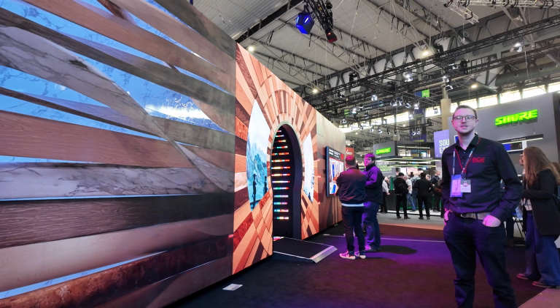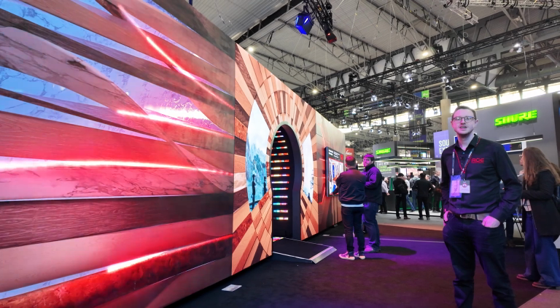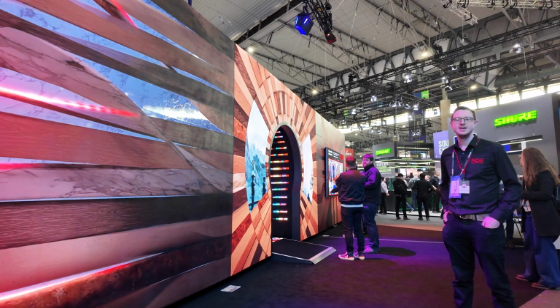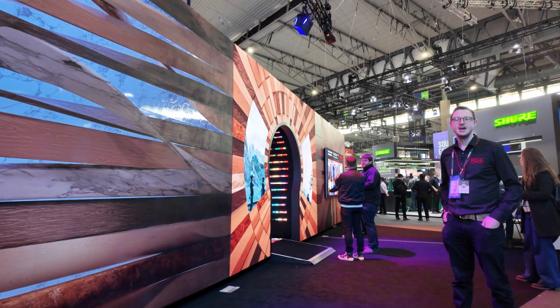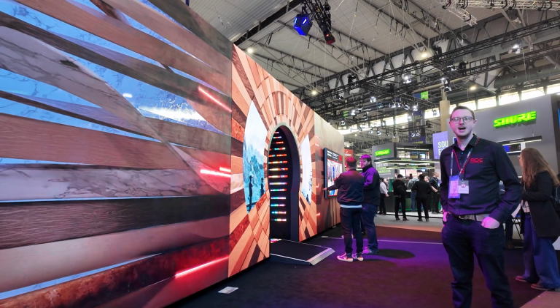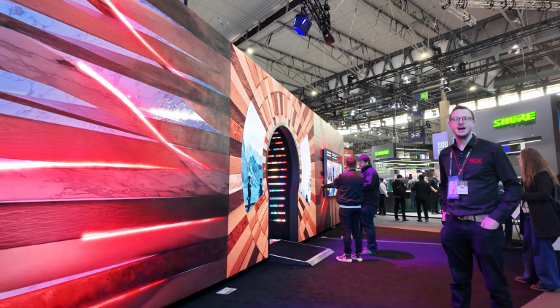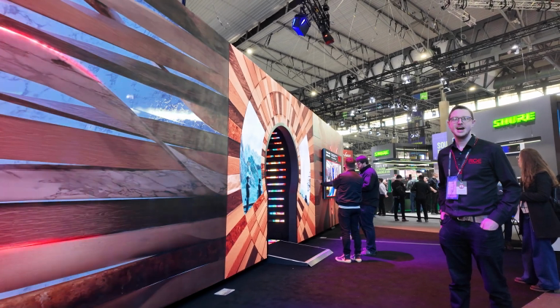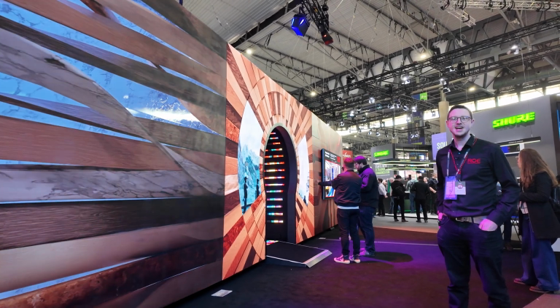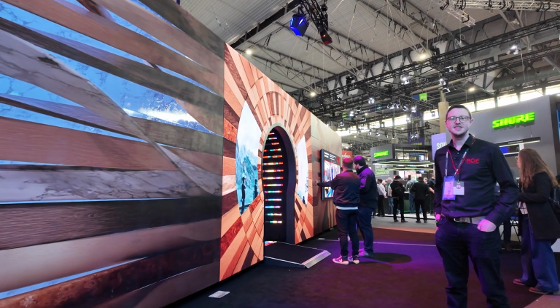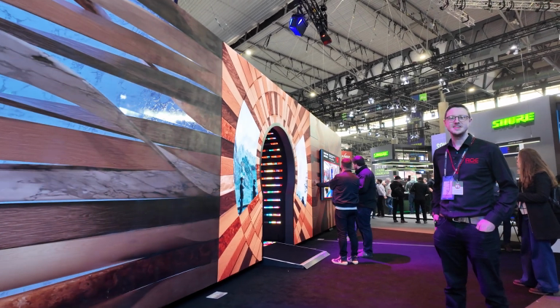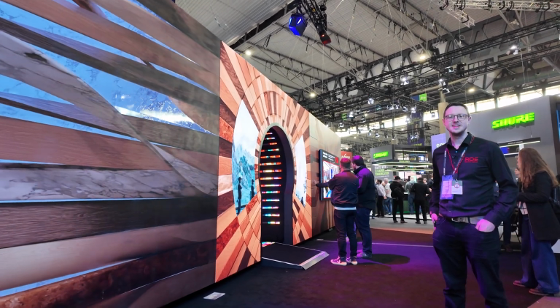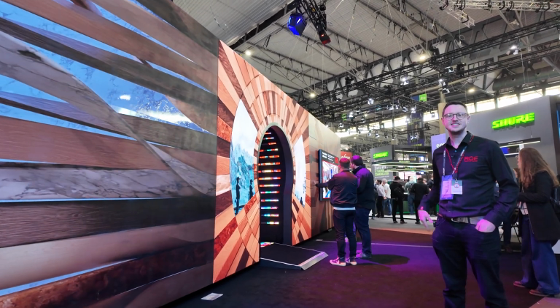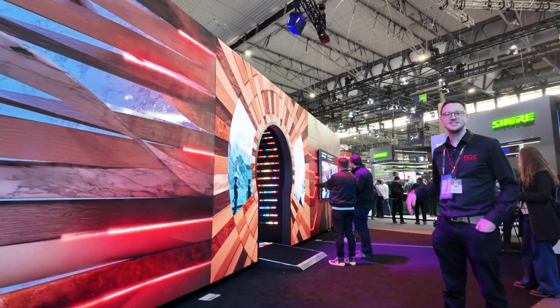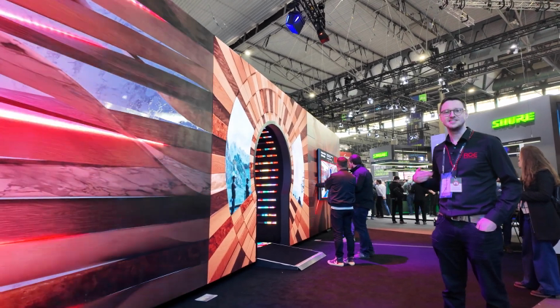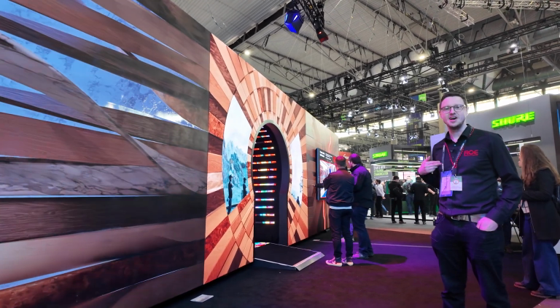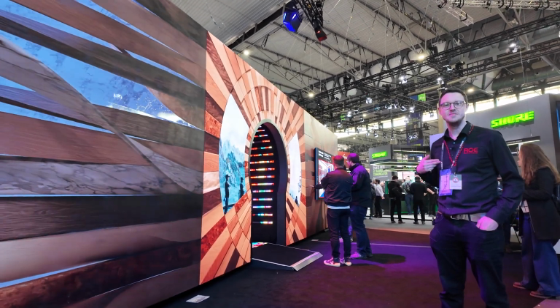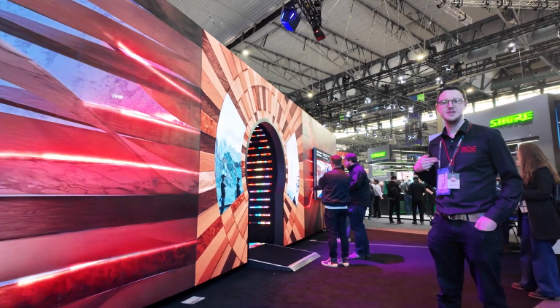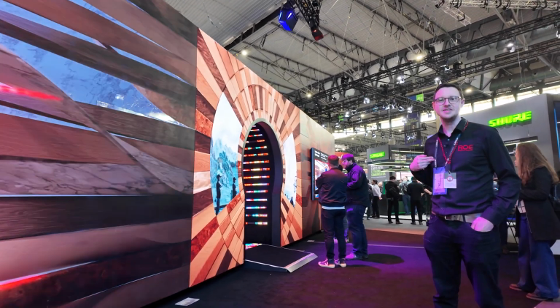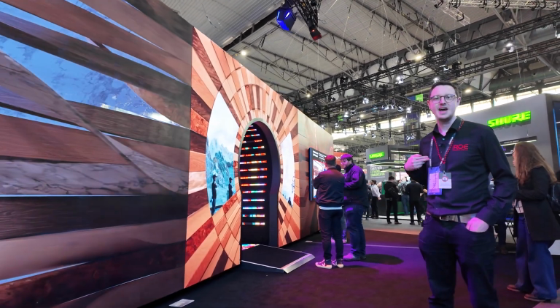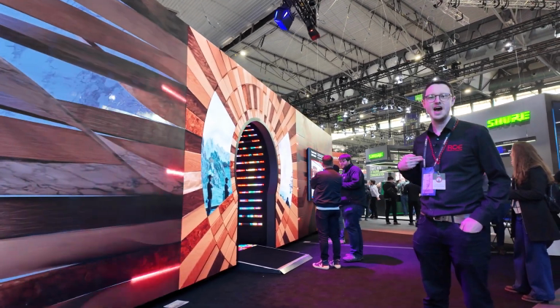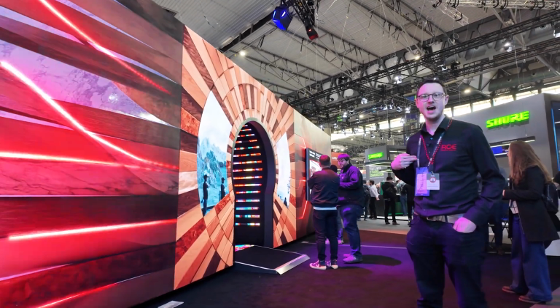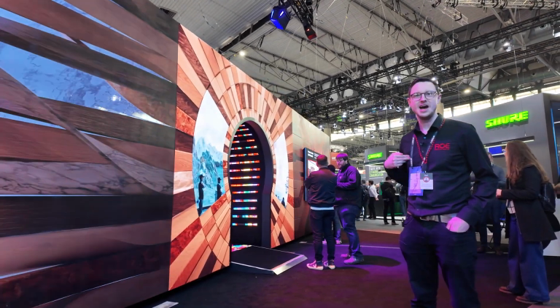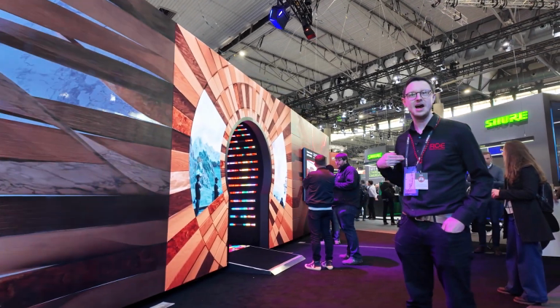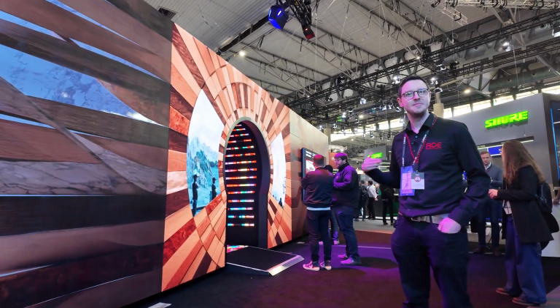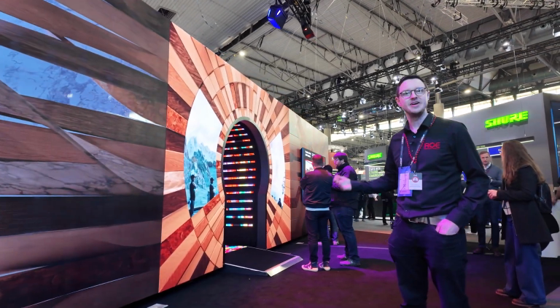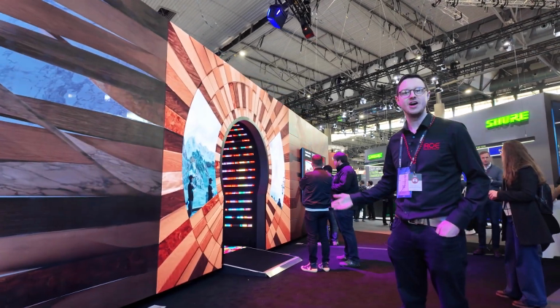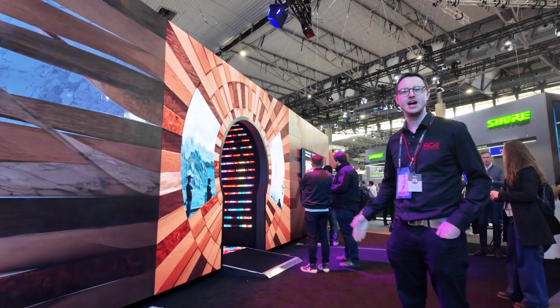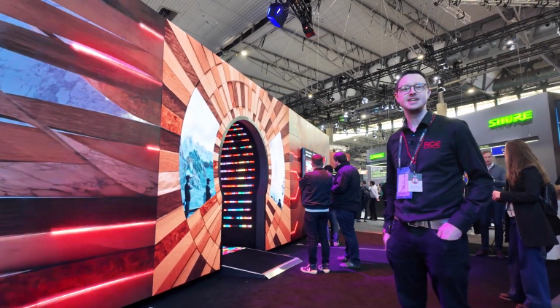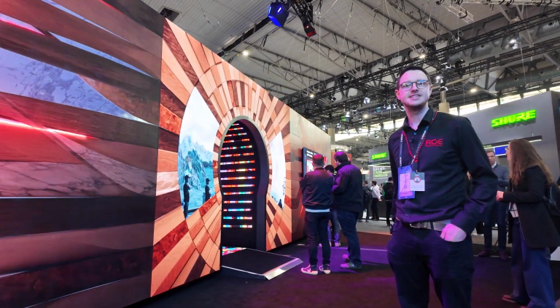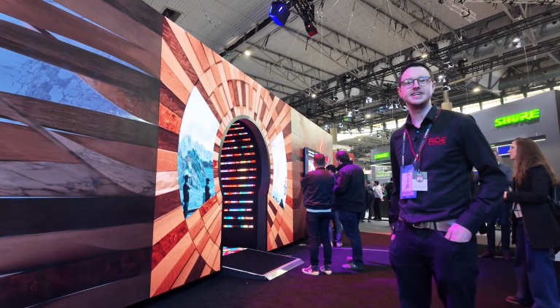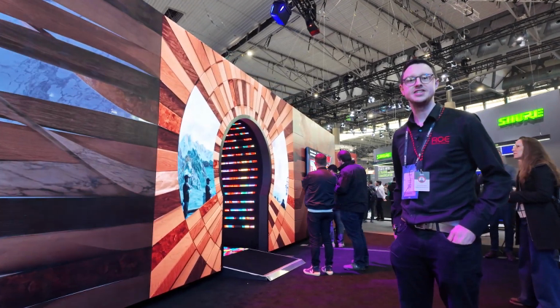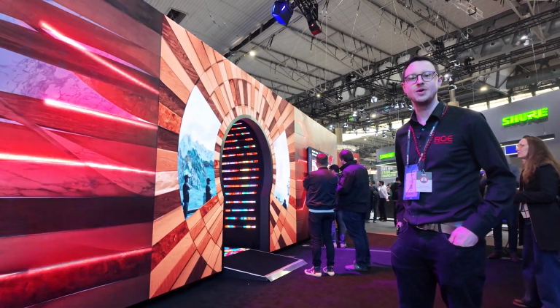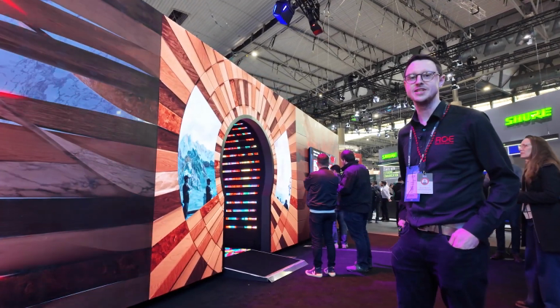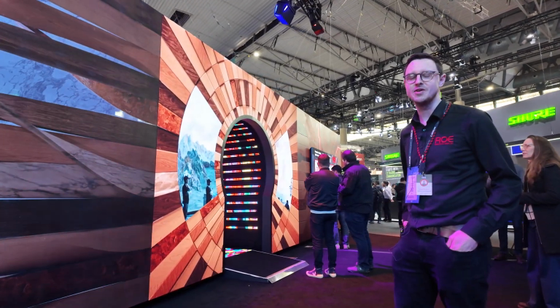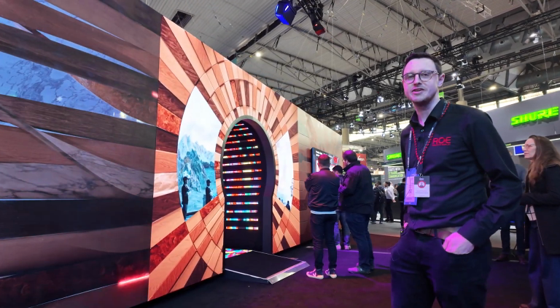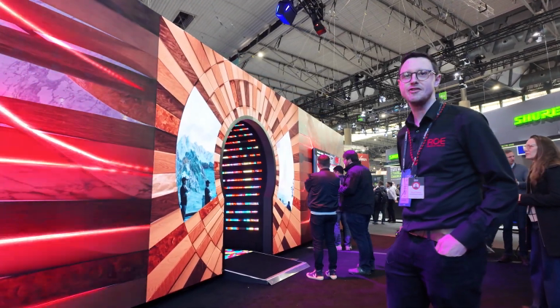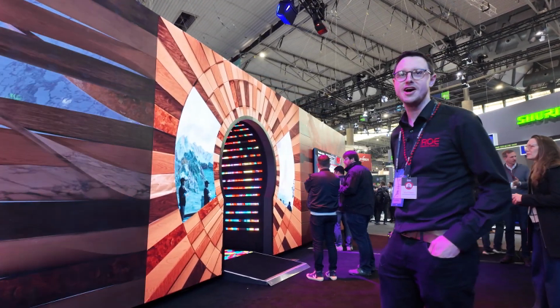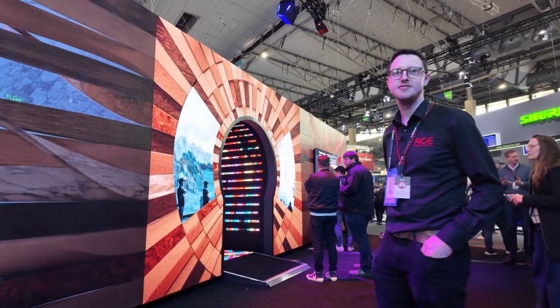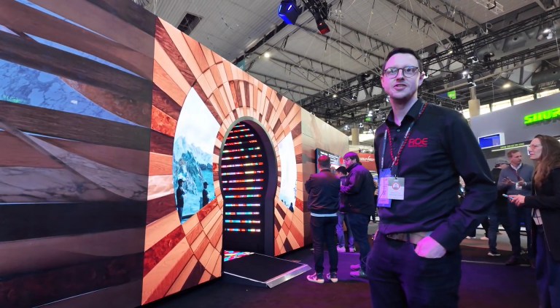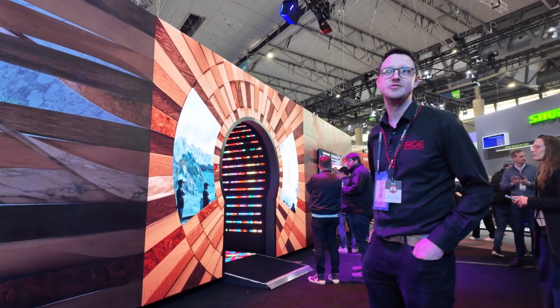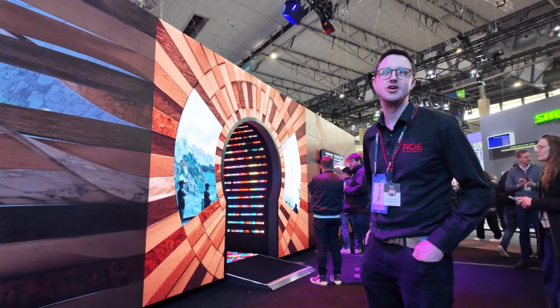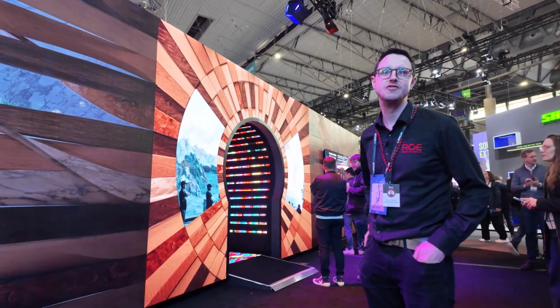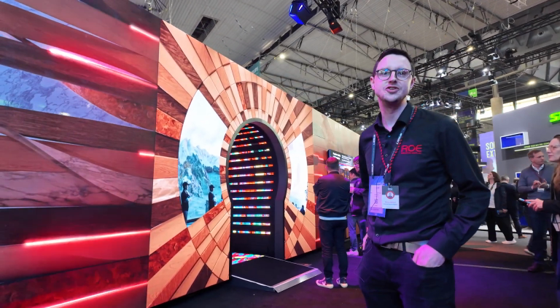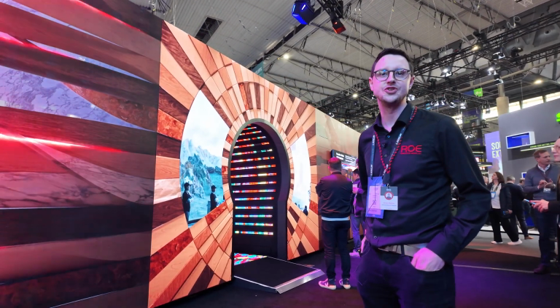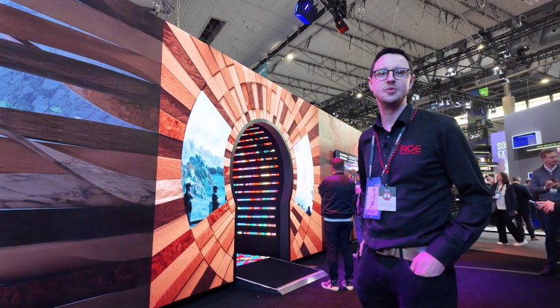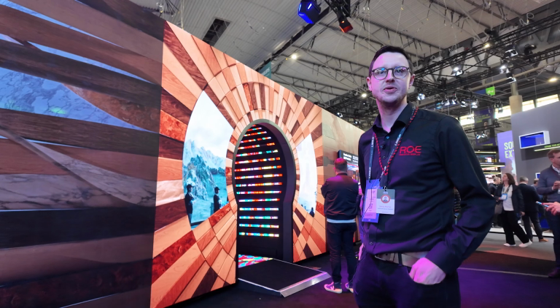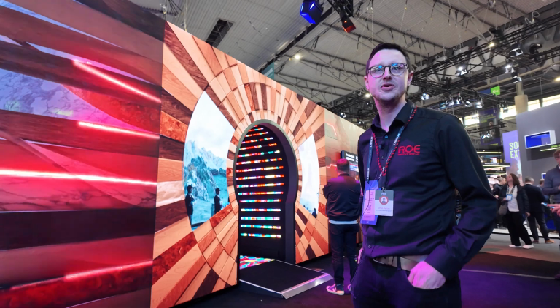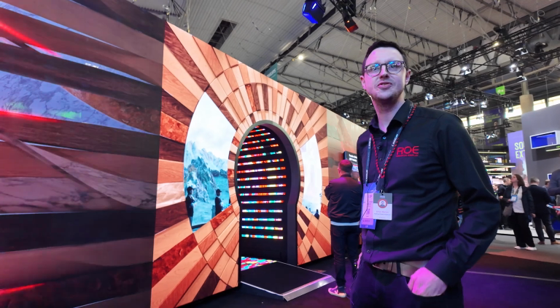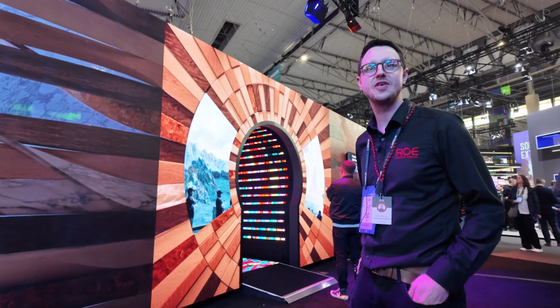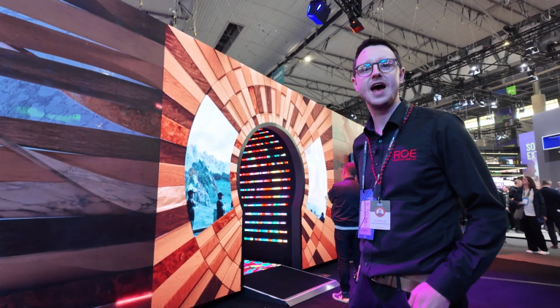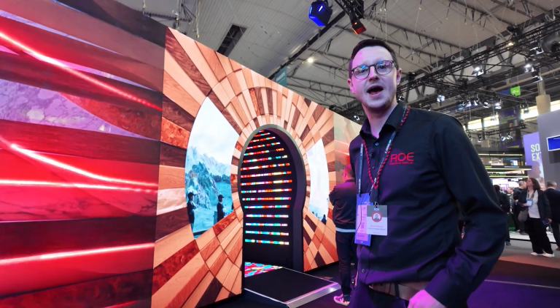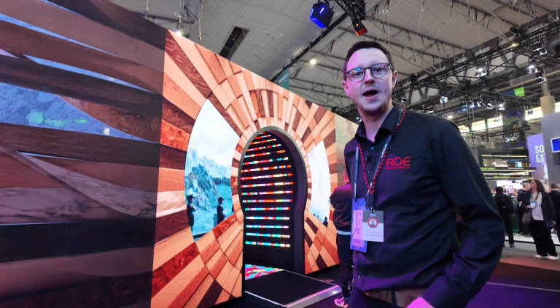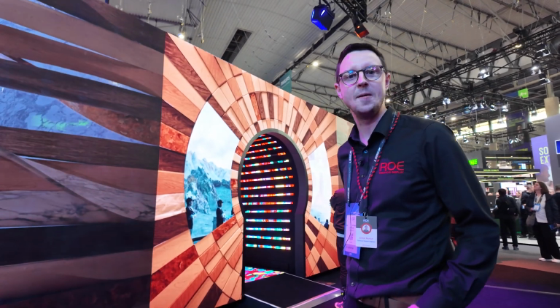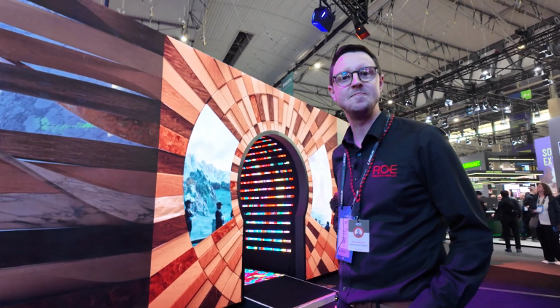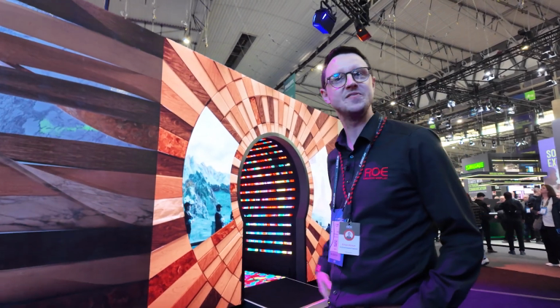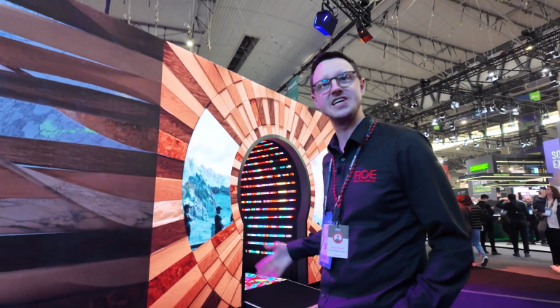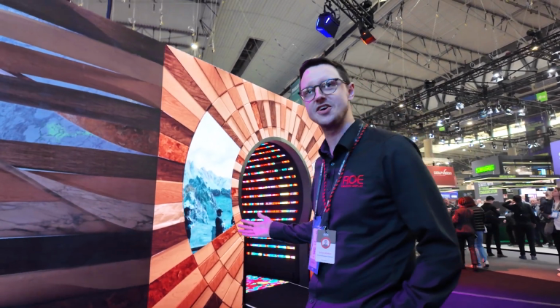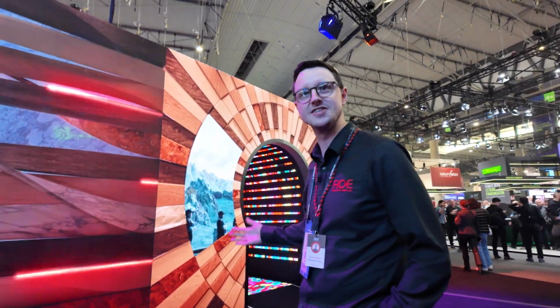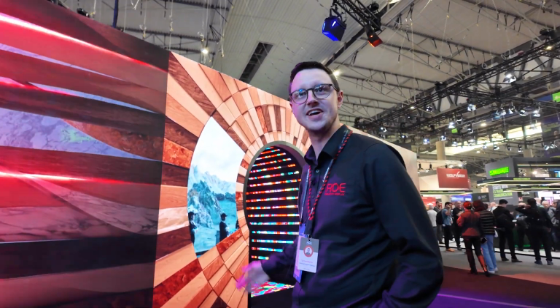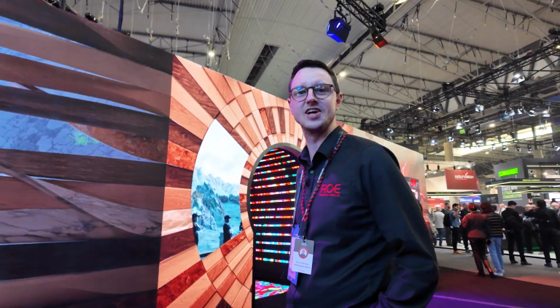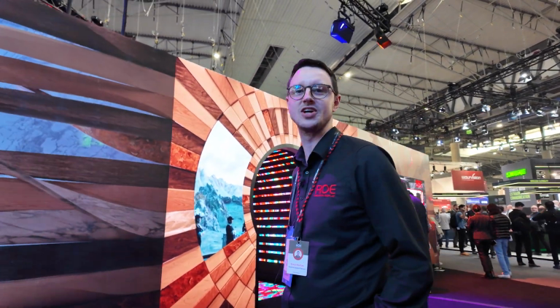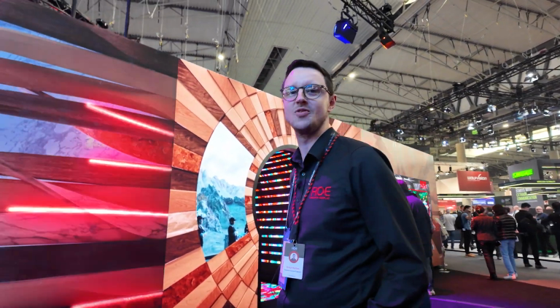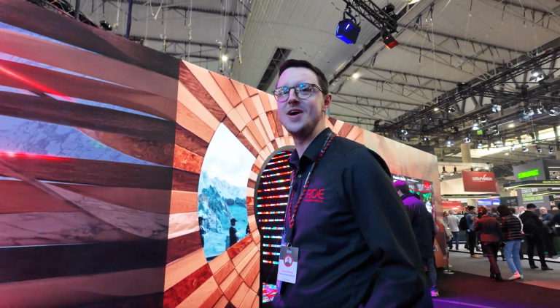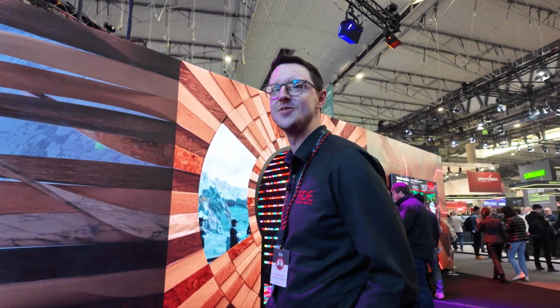Hey, this is Simon. I'm here at ISE 2025 on the Rowe Visual booth. Let's go take a look around.